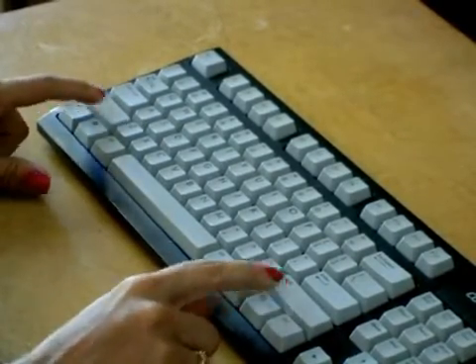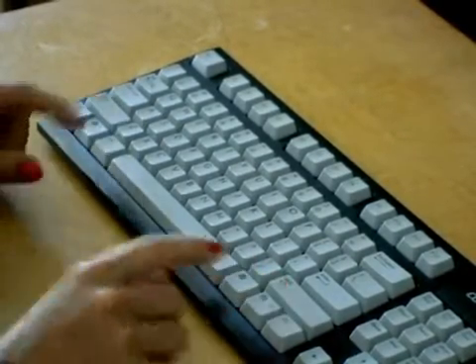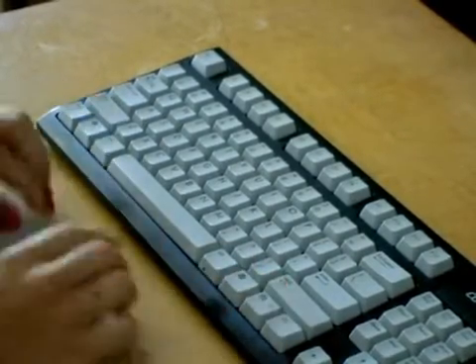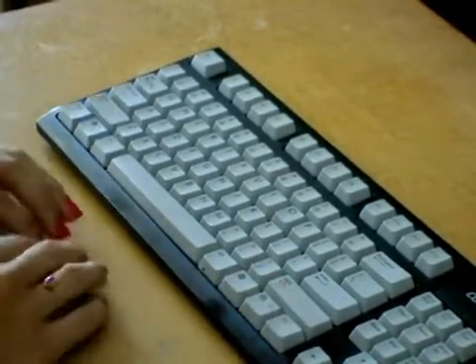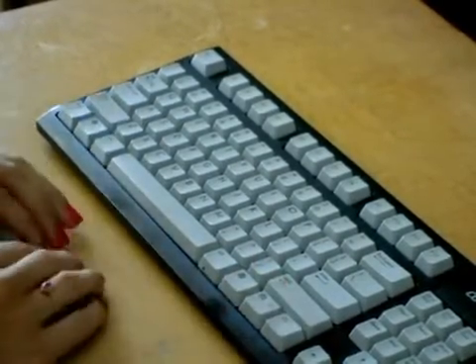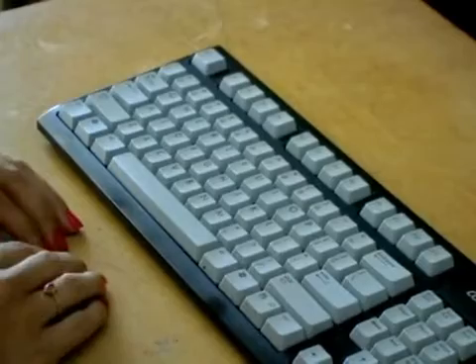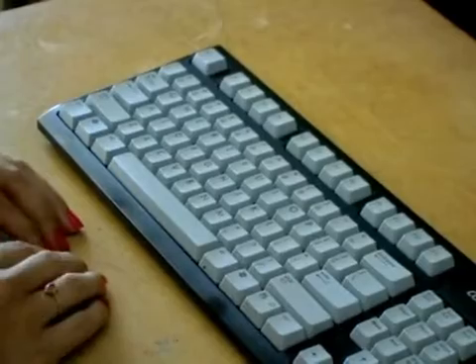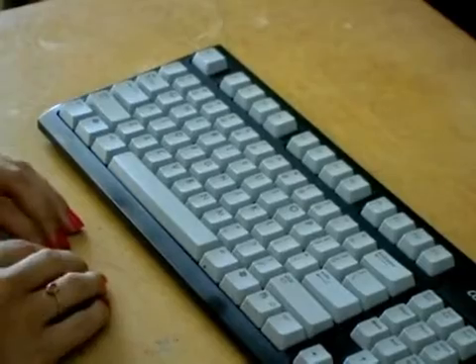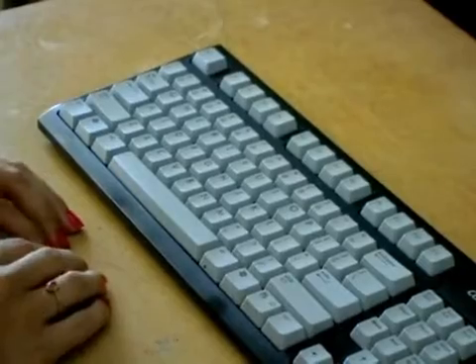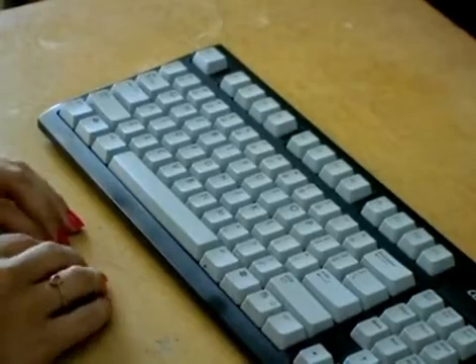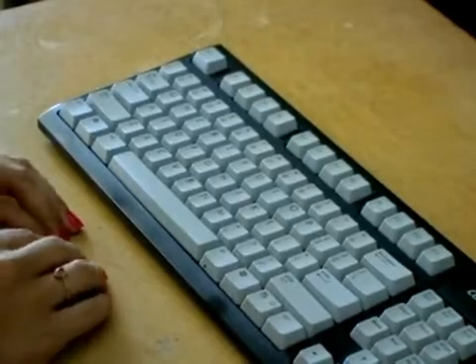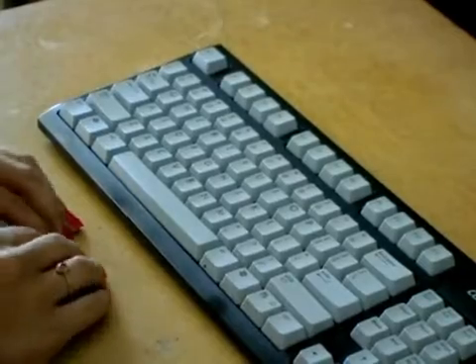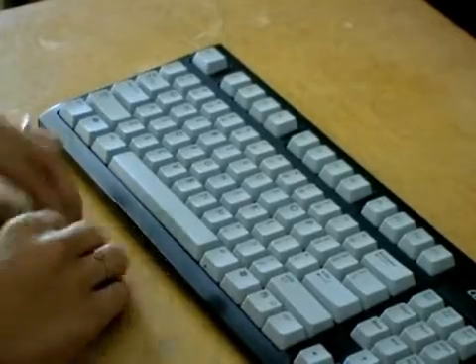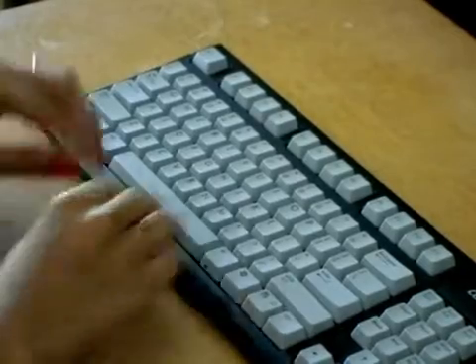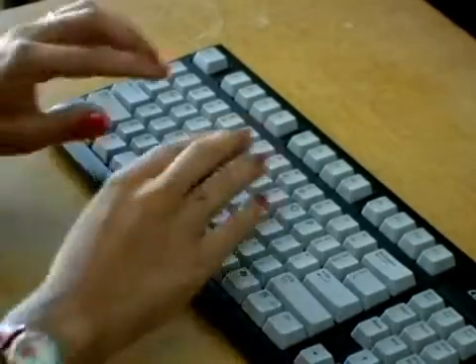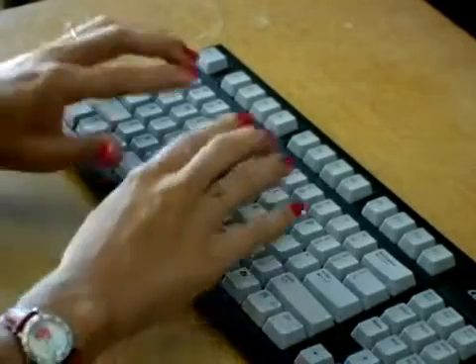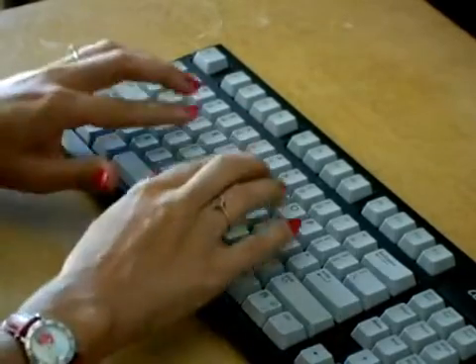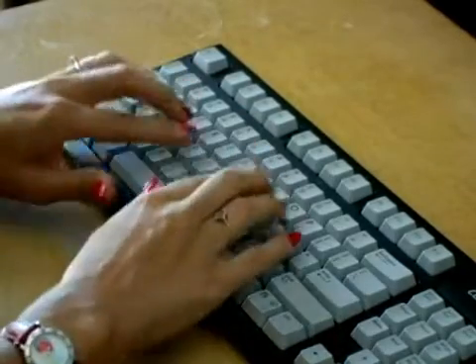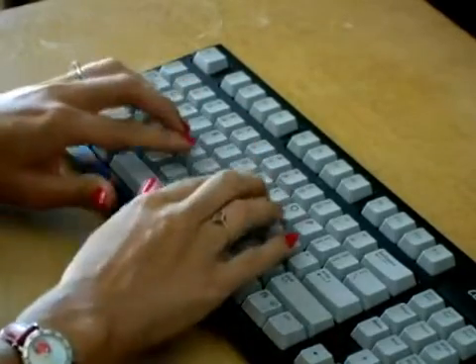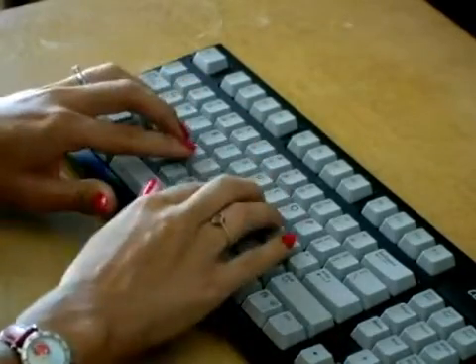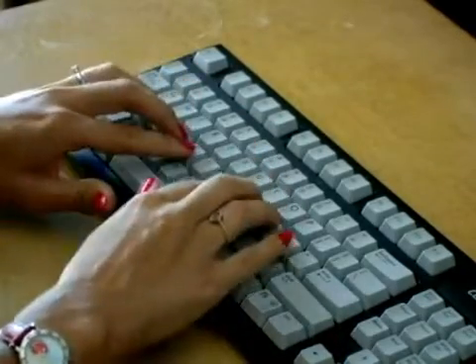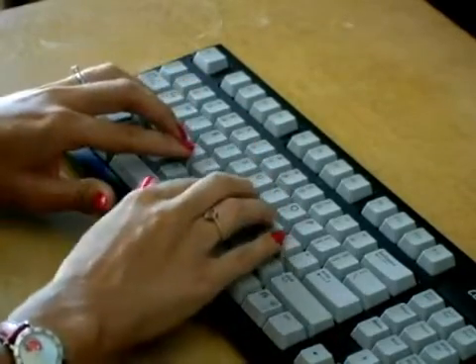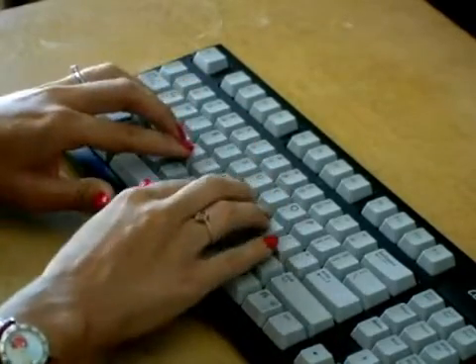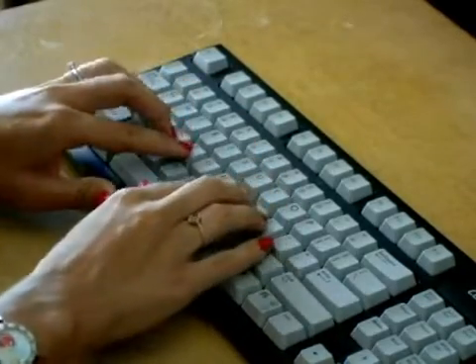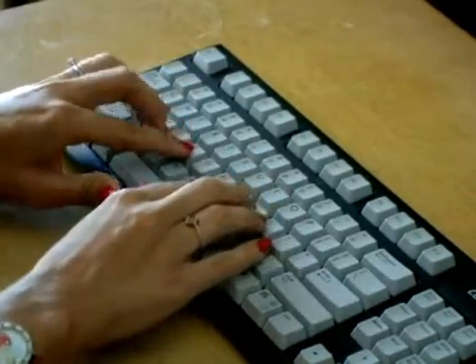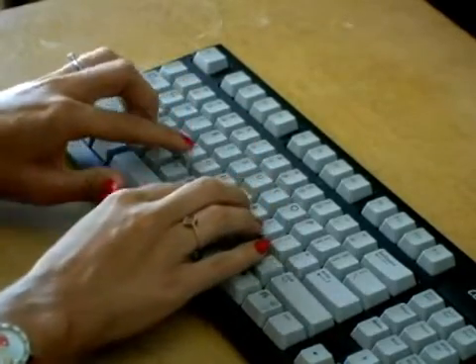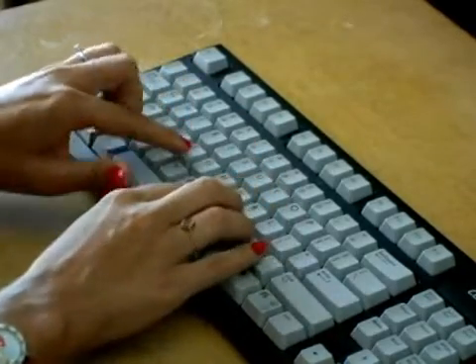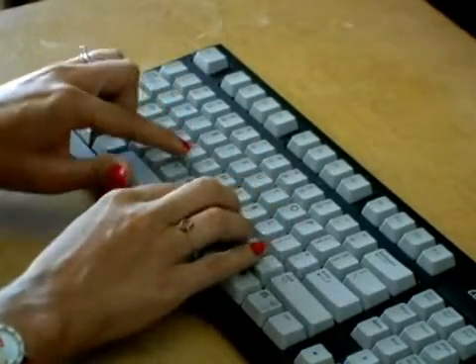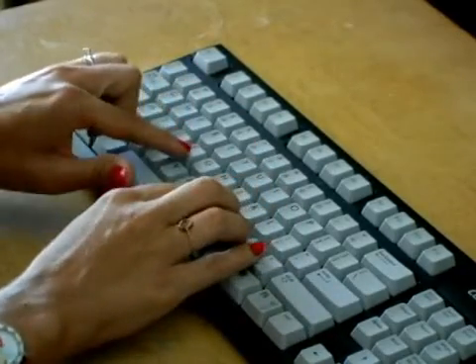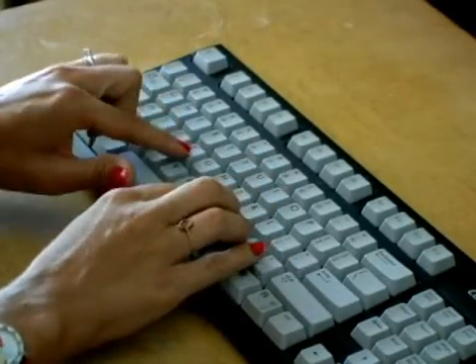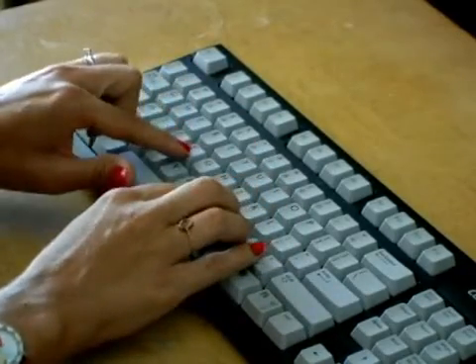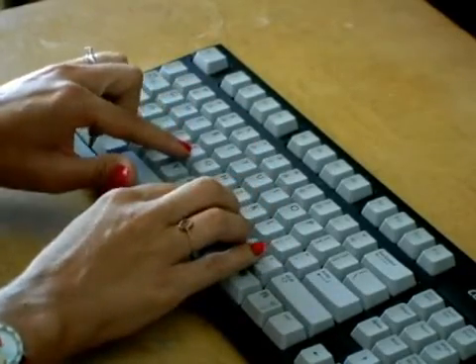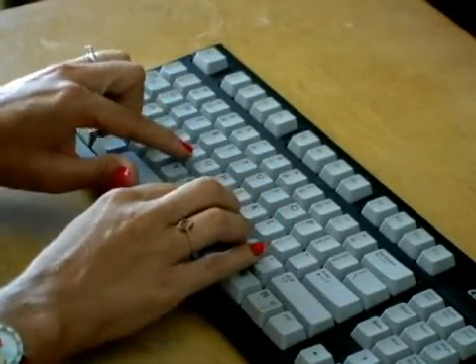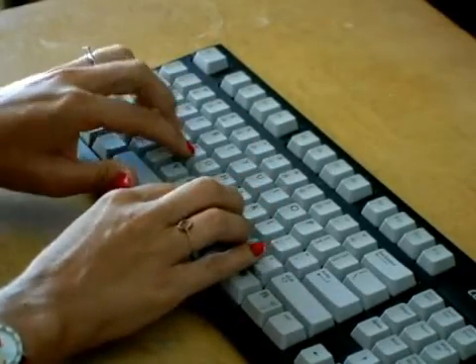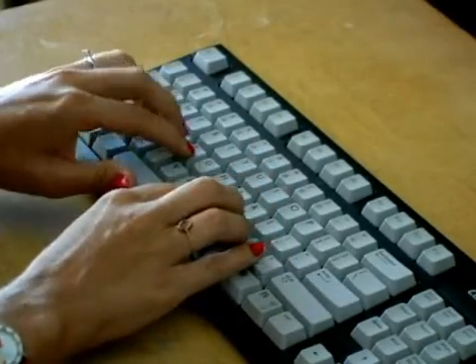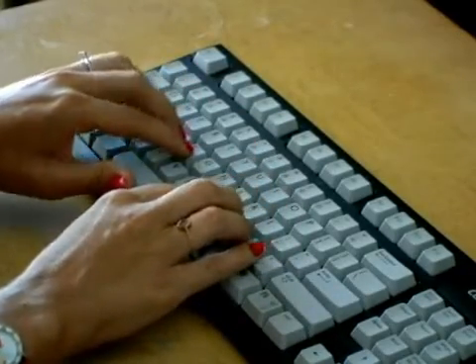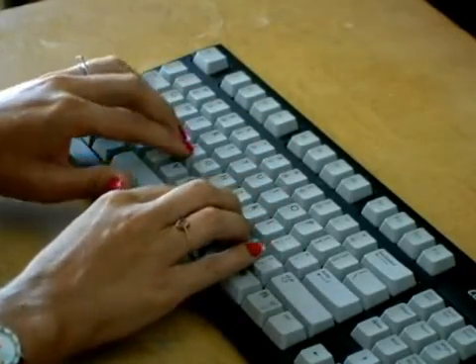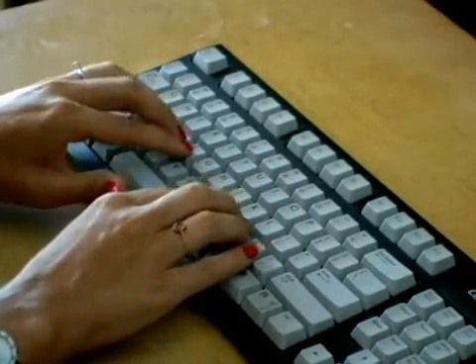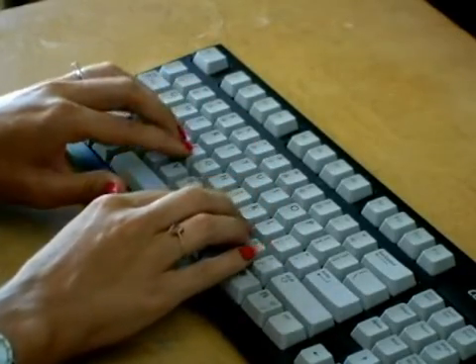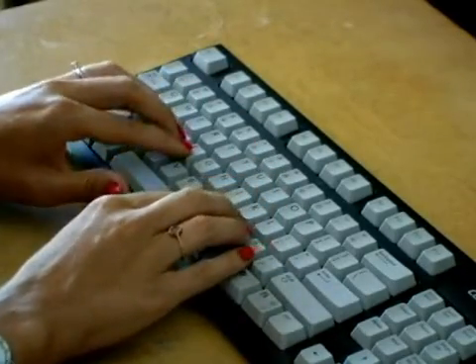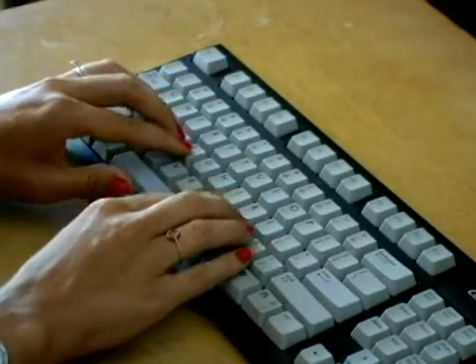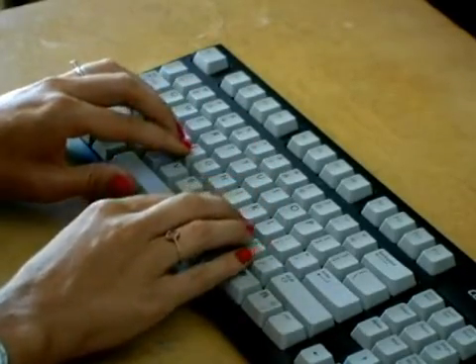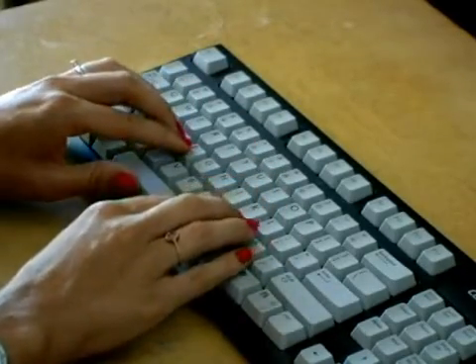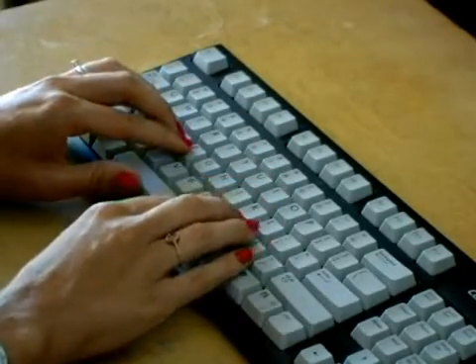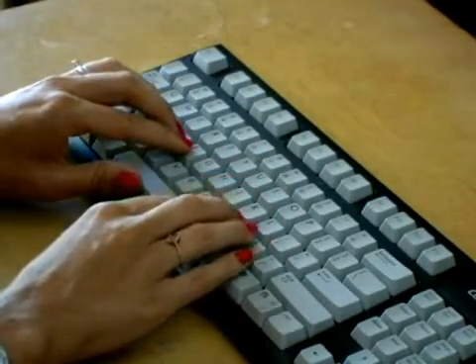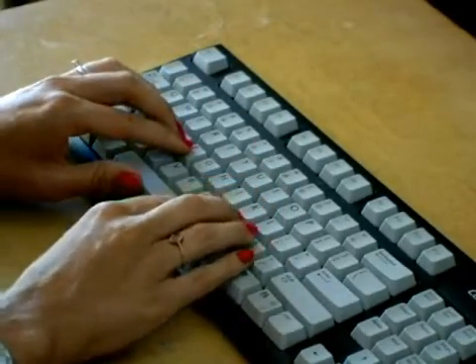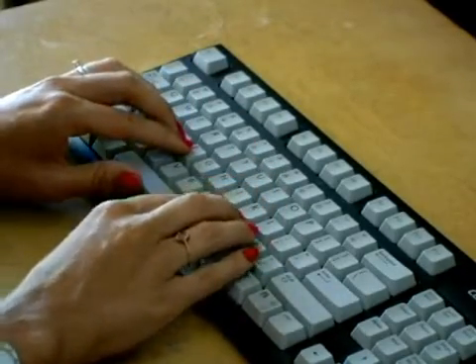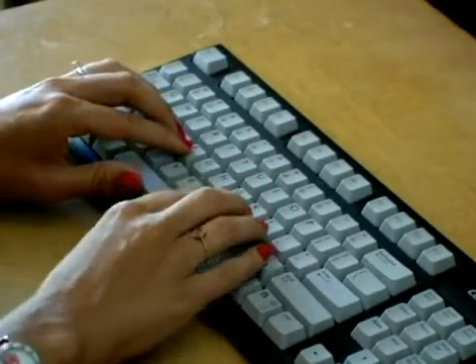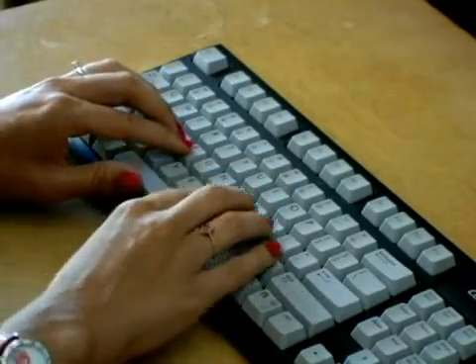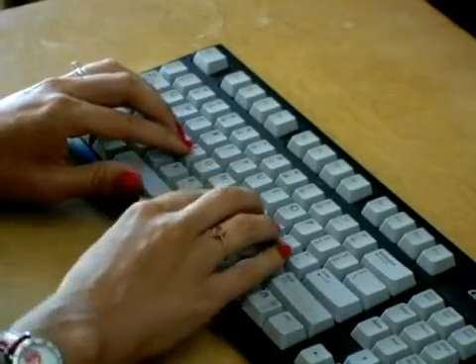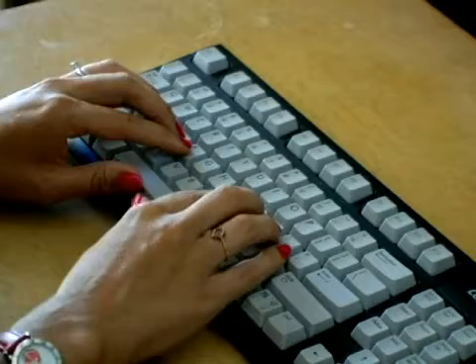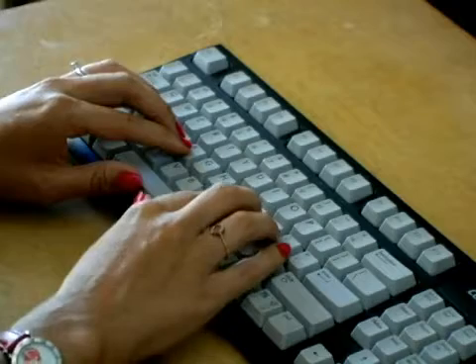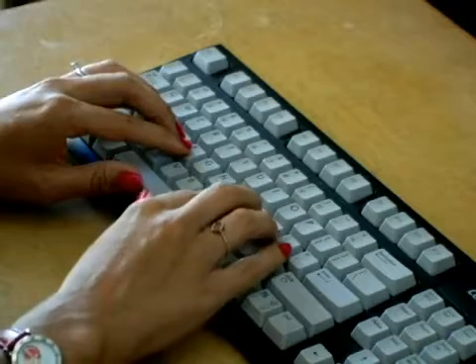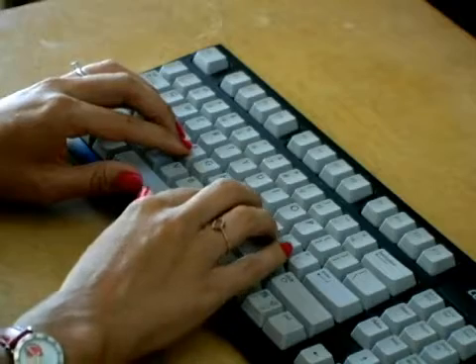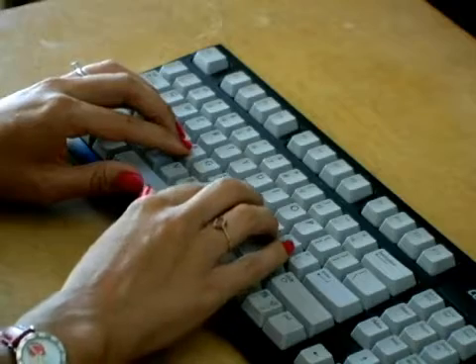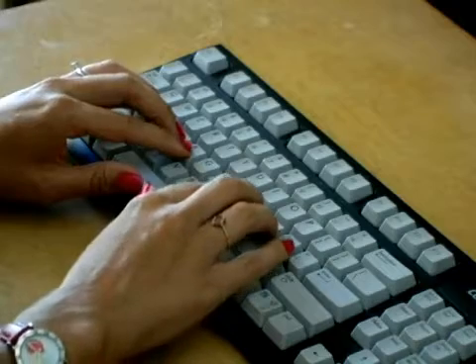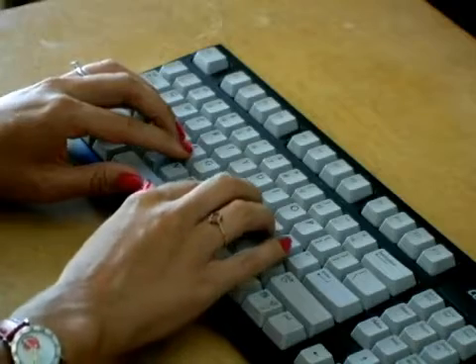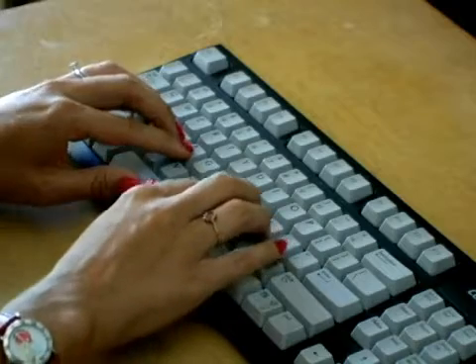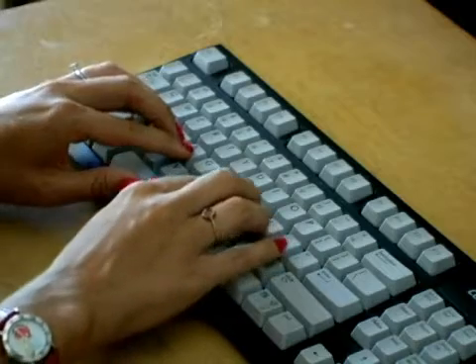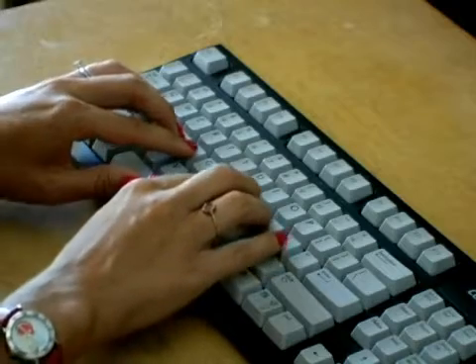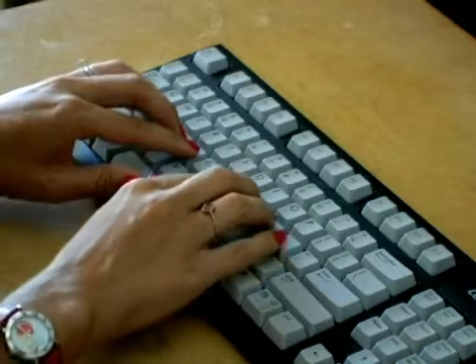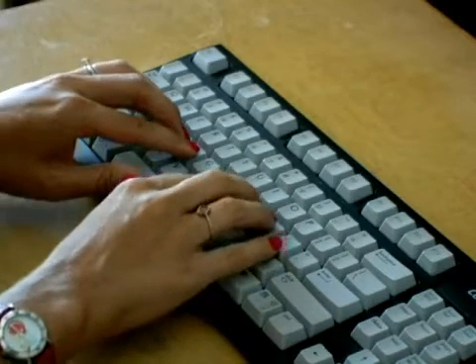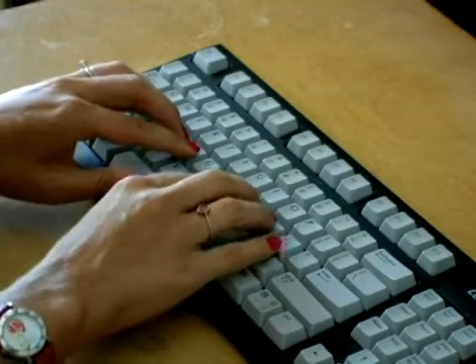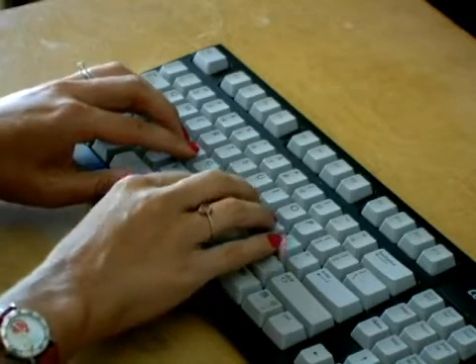Now remember, our home base is the center row. F for the left index finger, and right index finger on J.